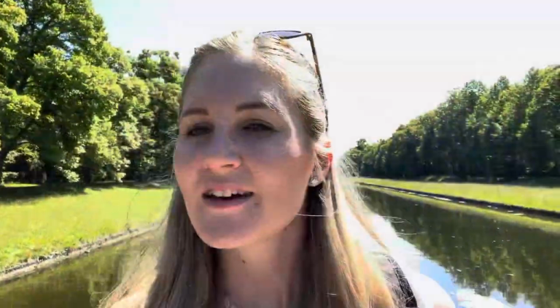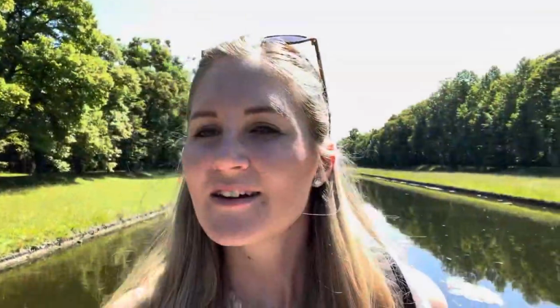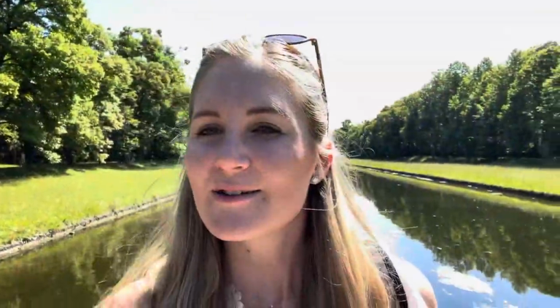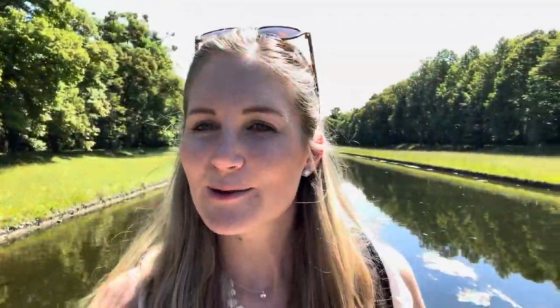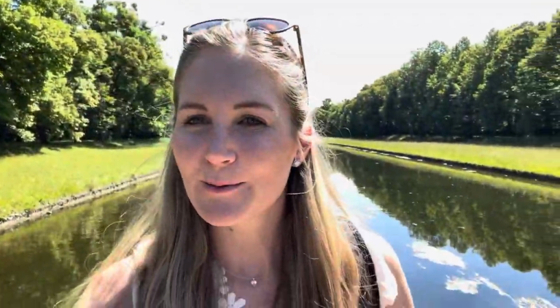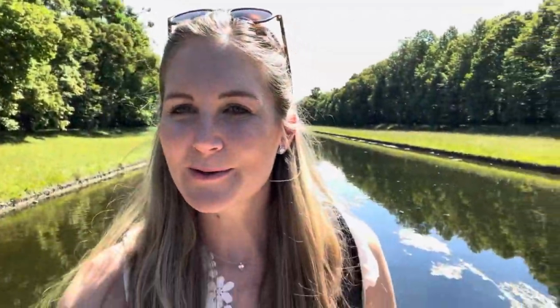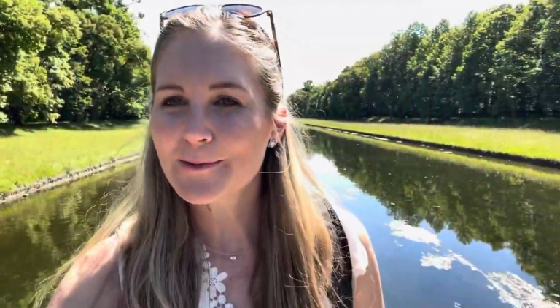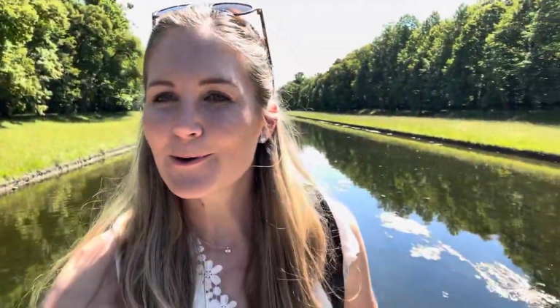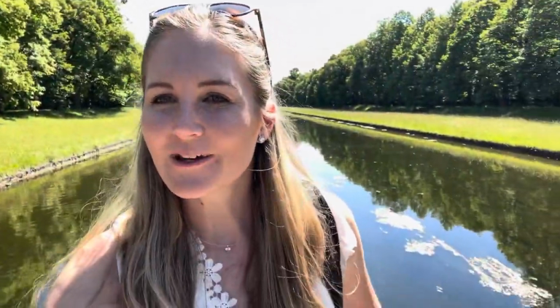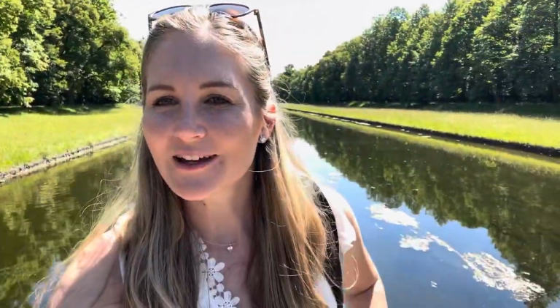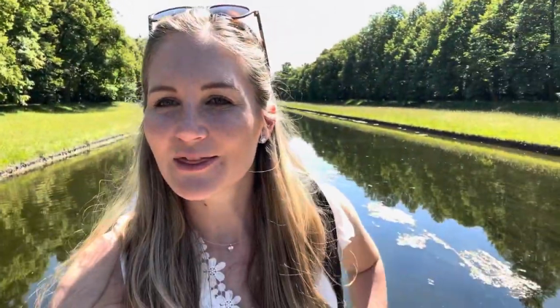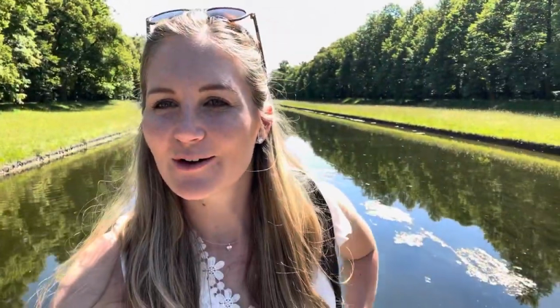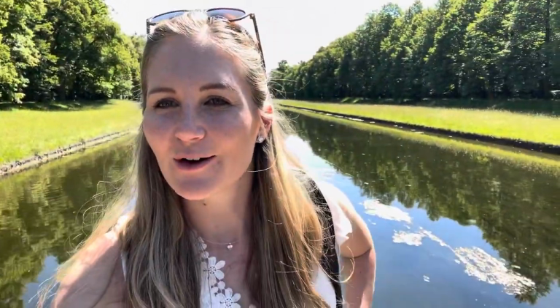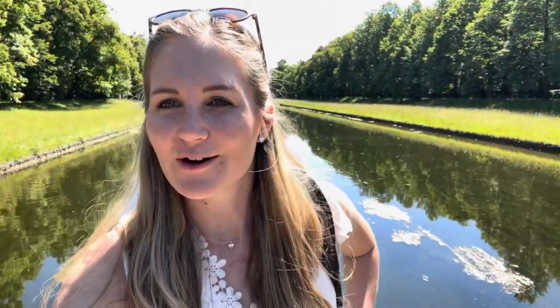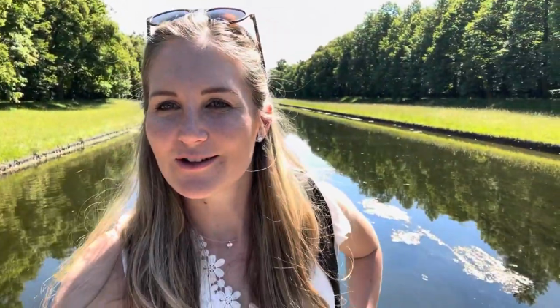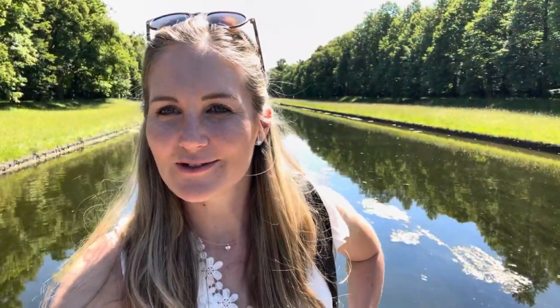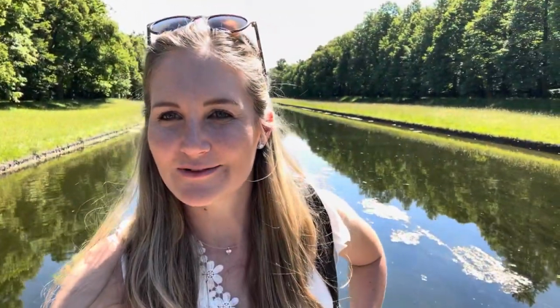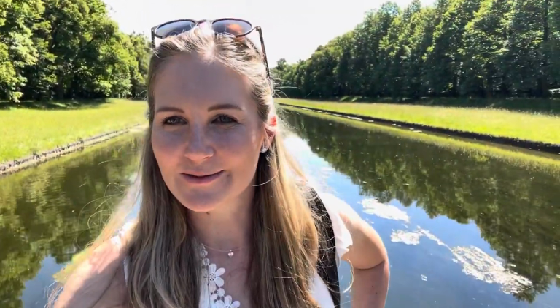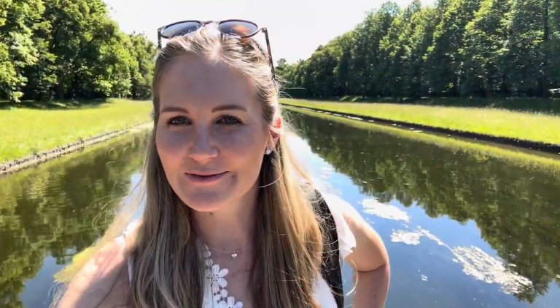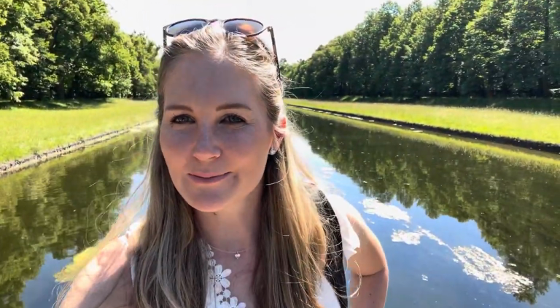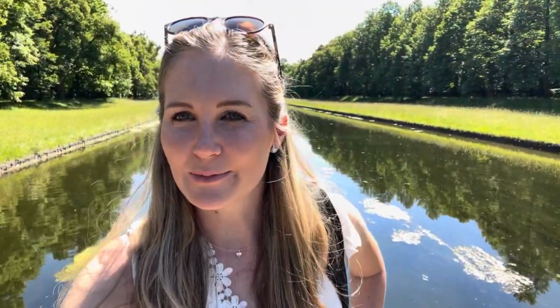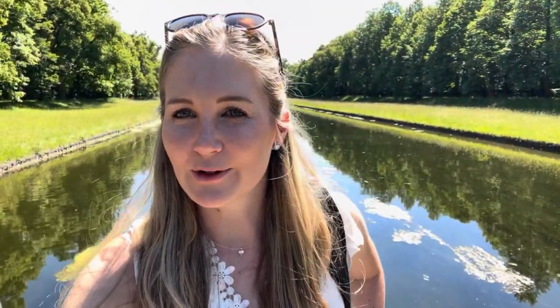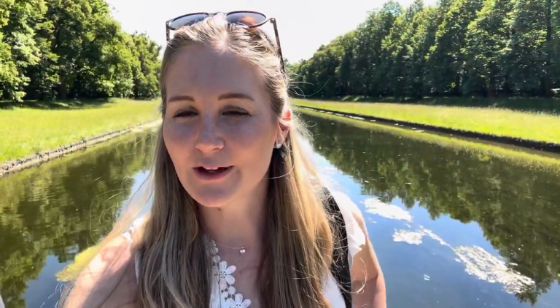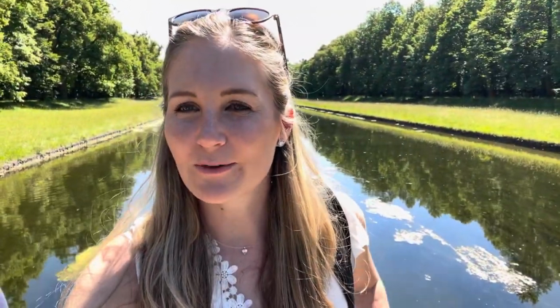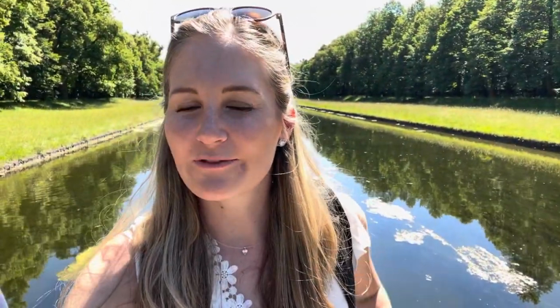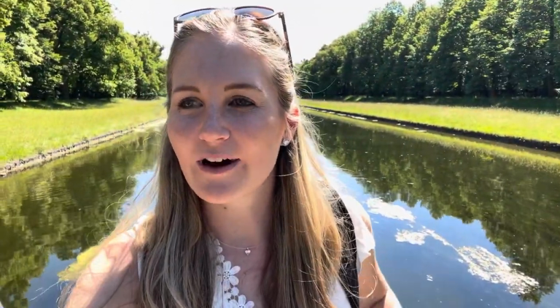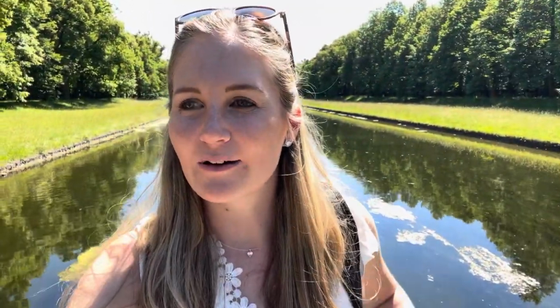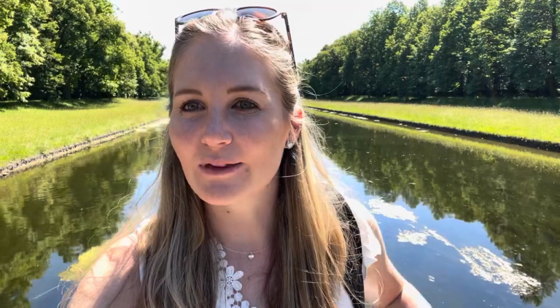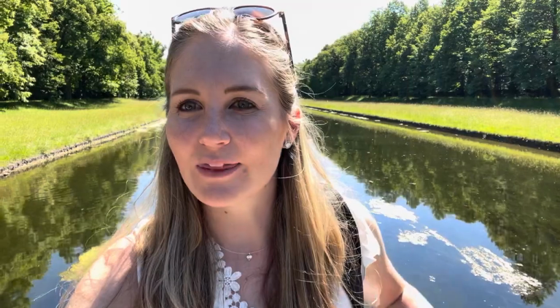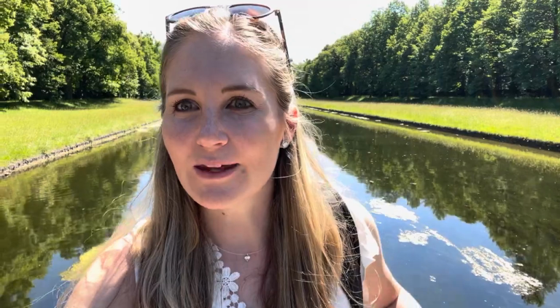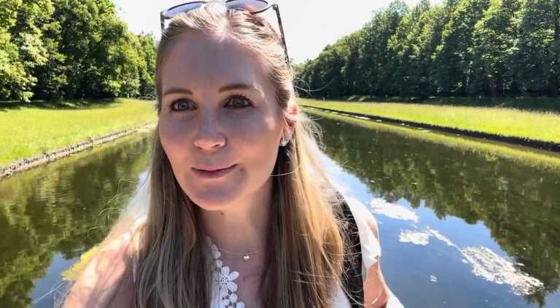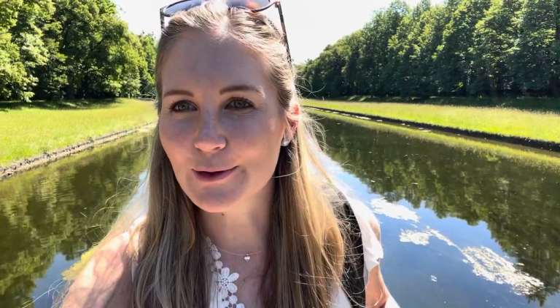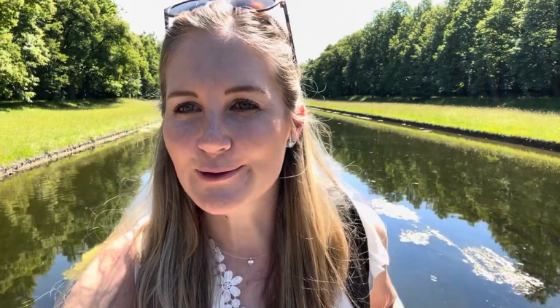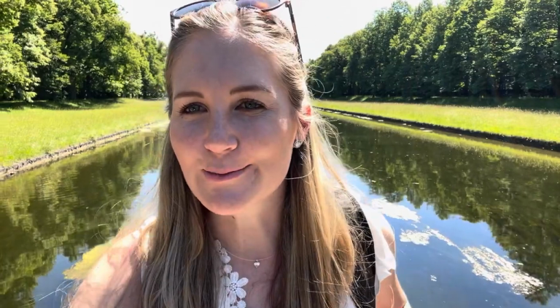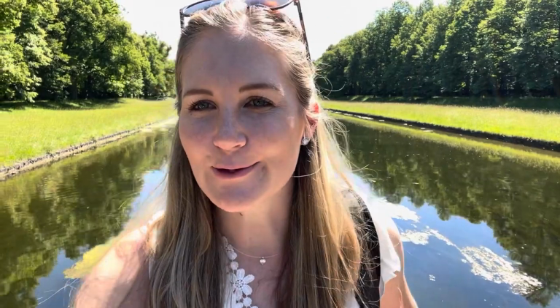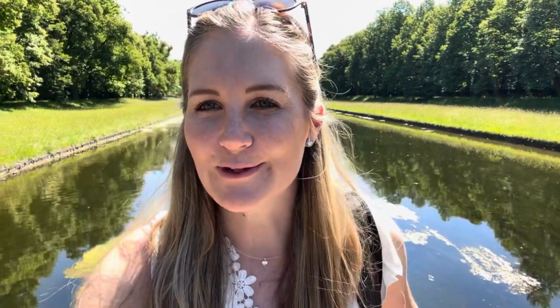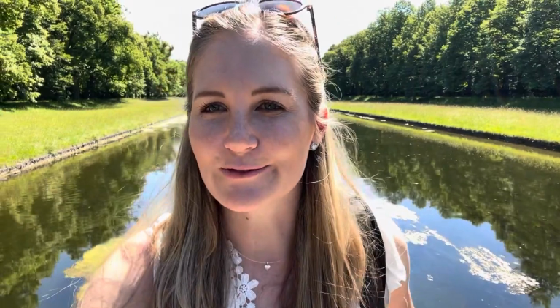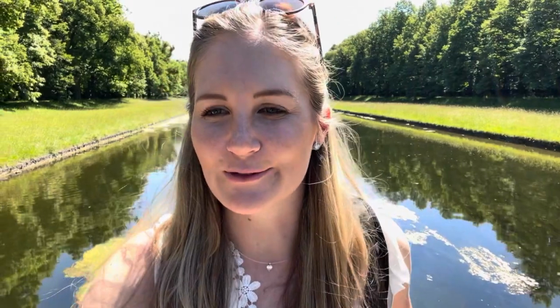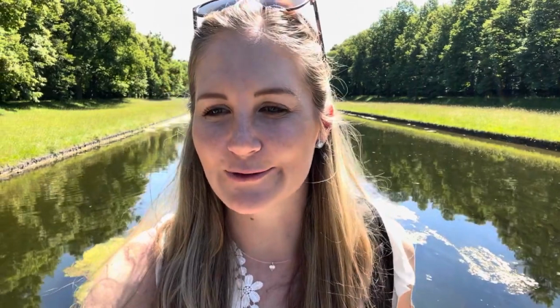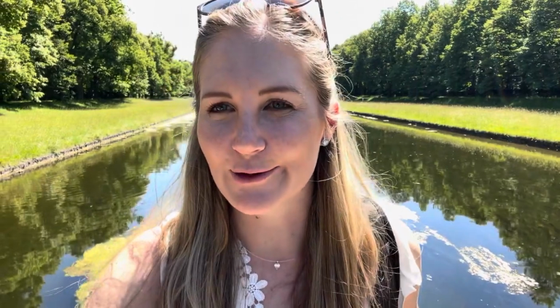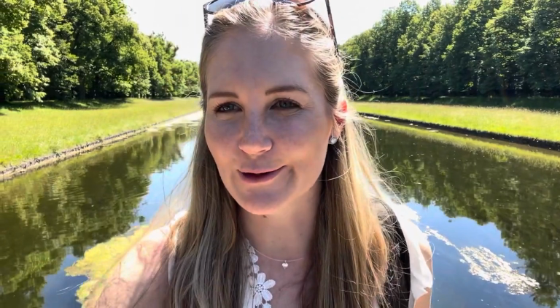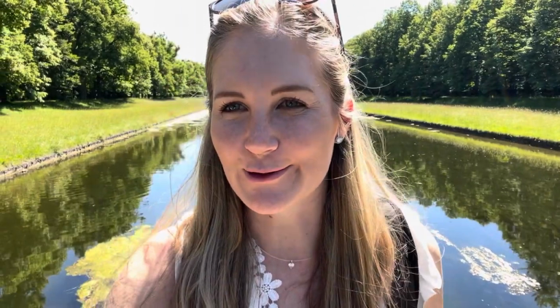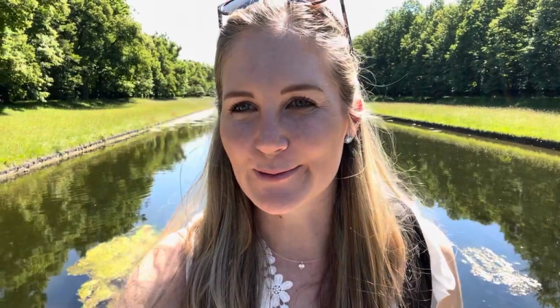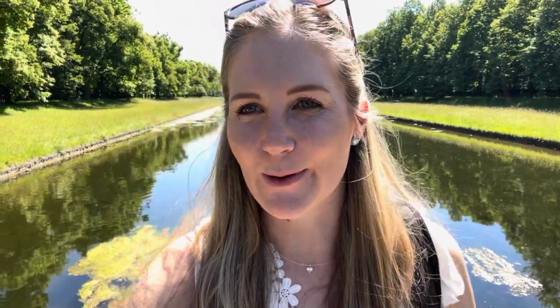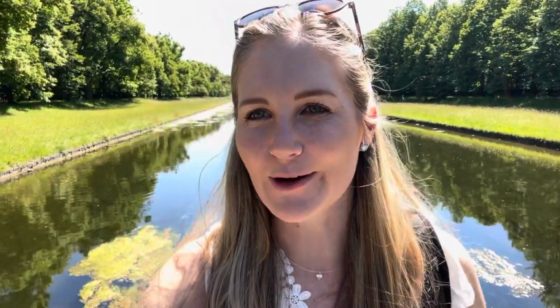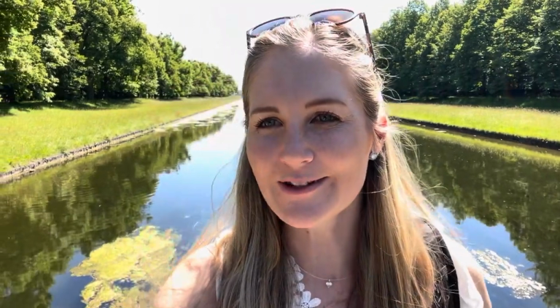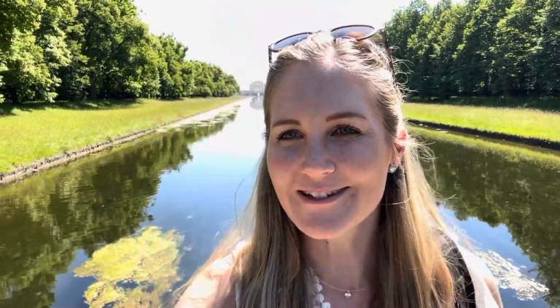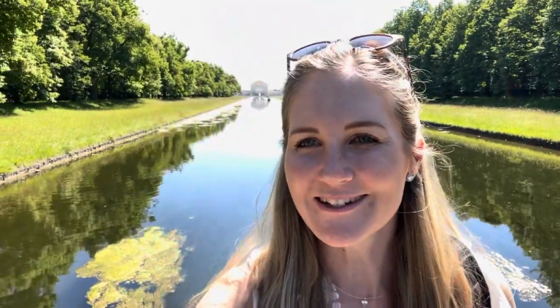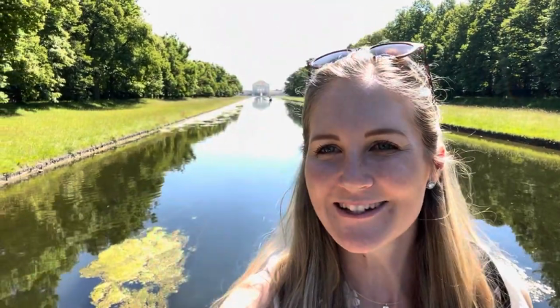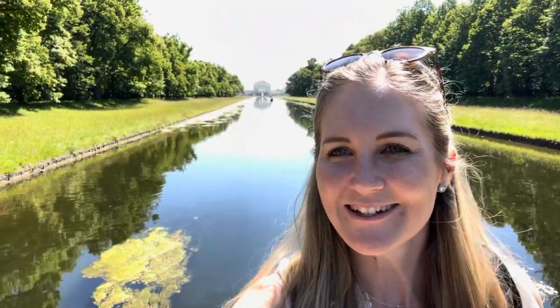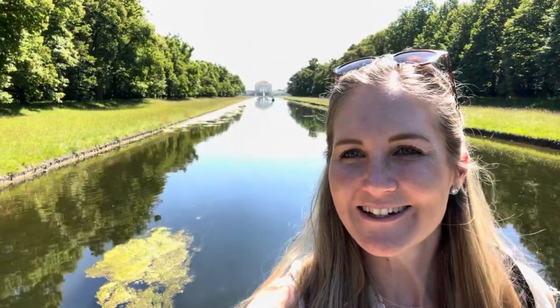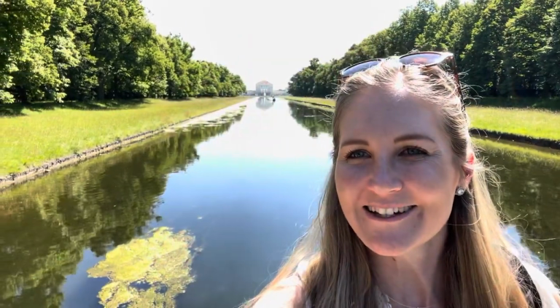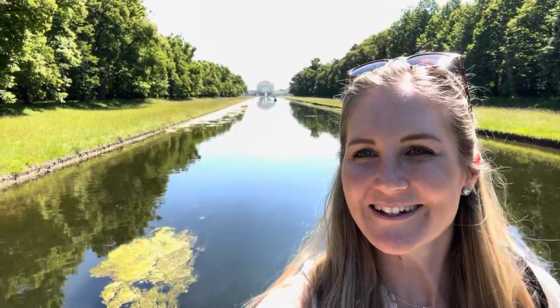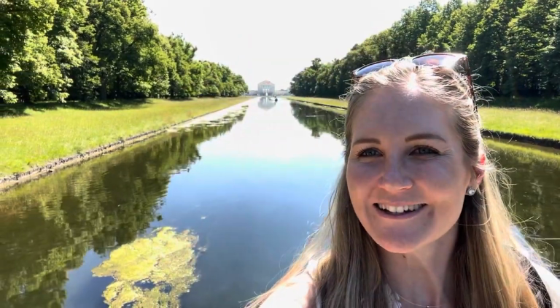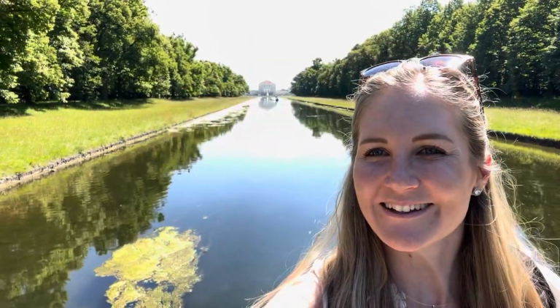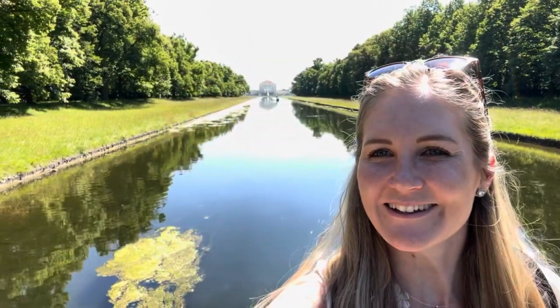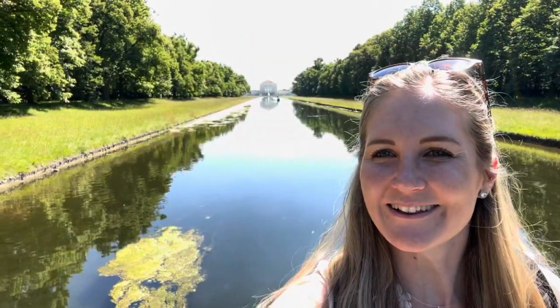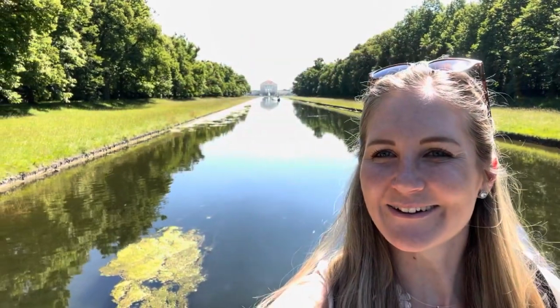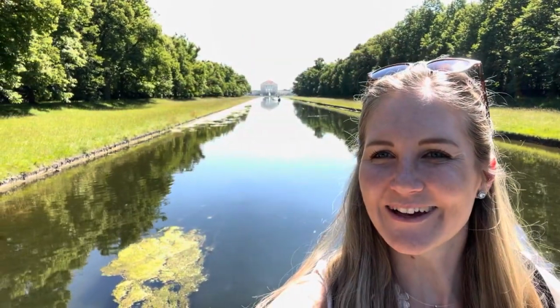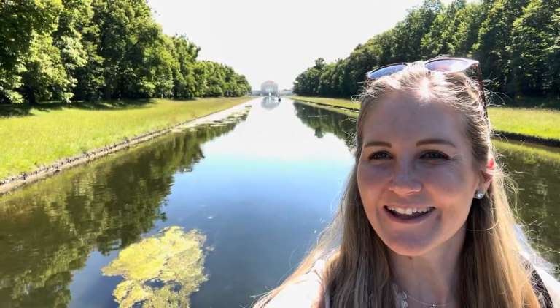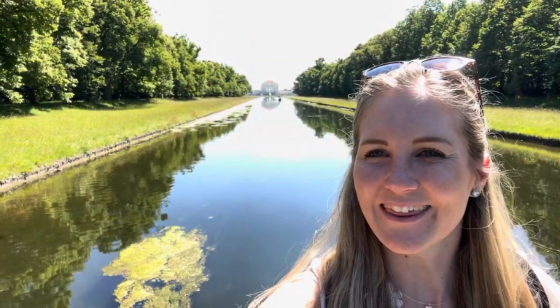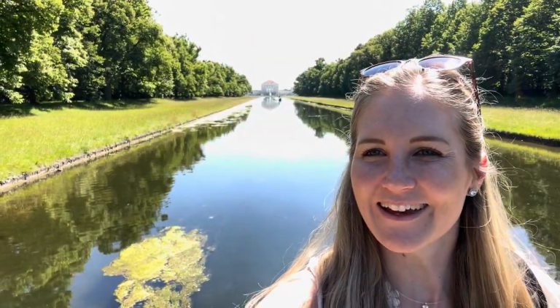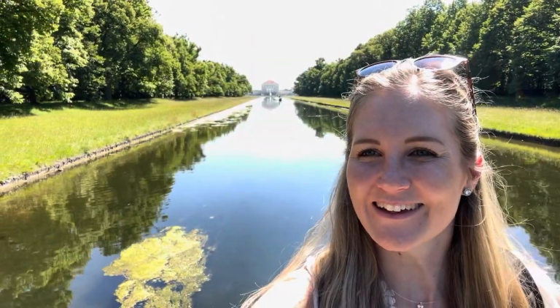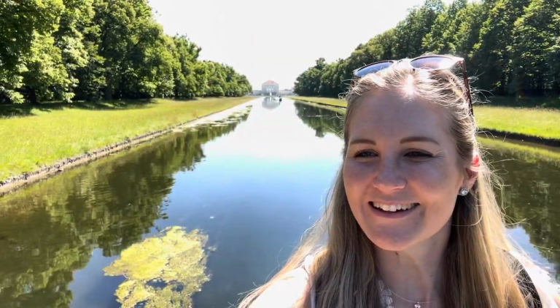We were walking in the gardens of Nymphenburg and we found the most beautiful photo spot. Look at that.